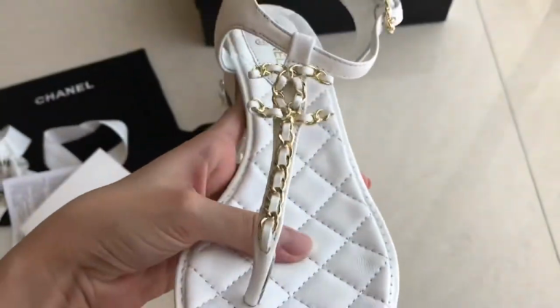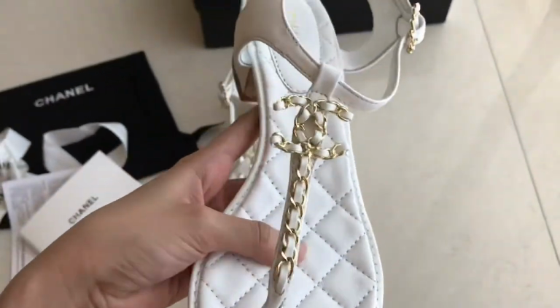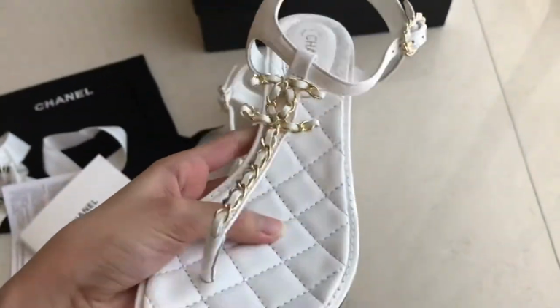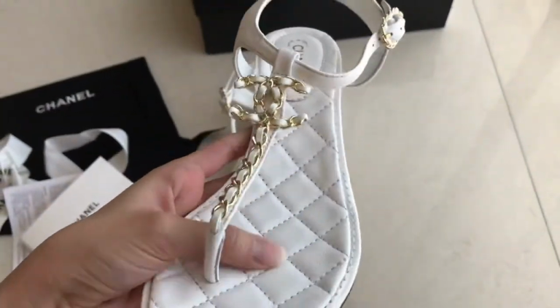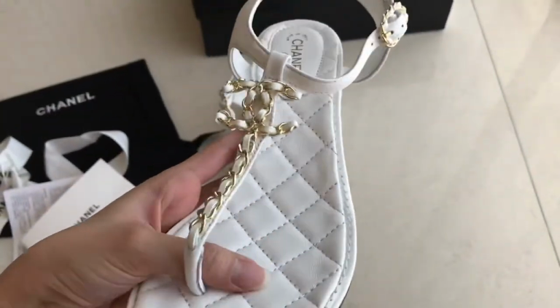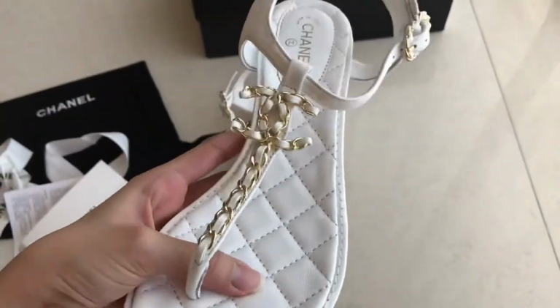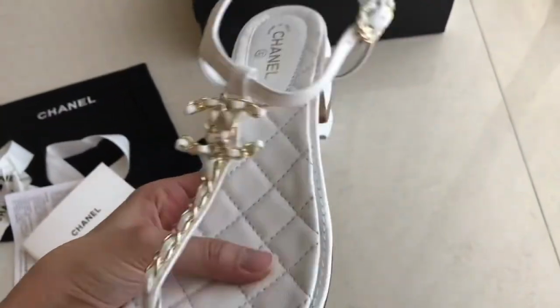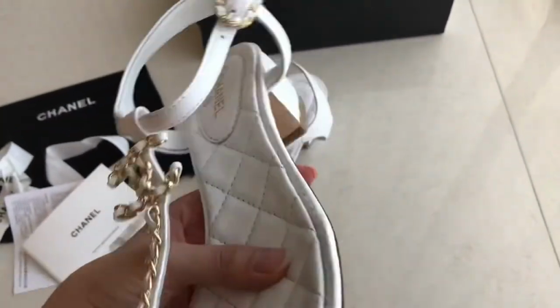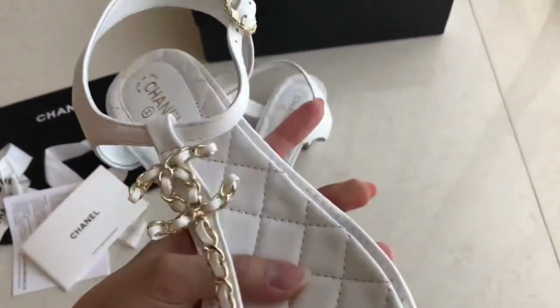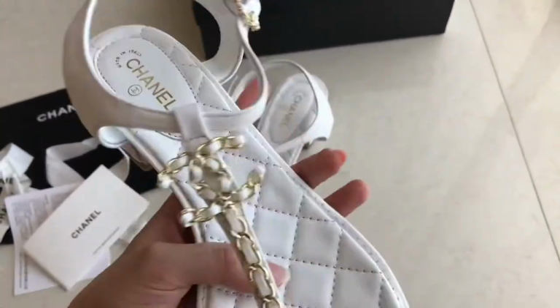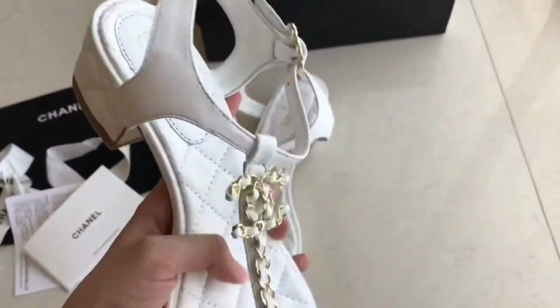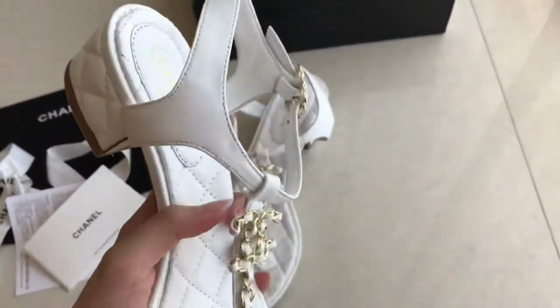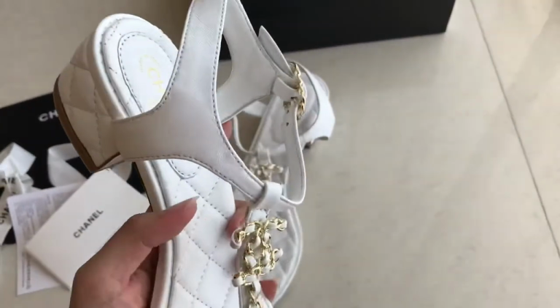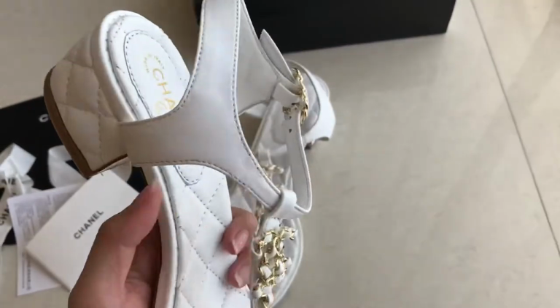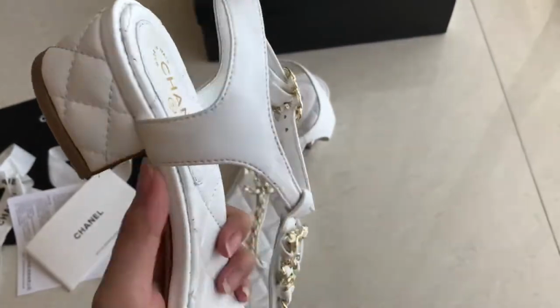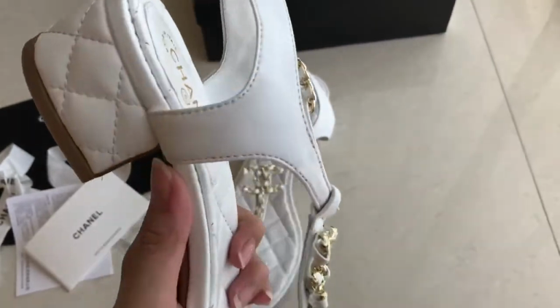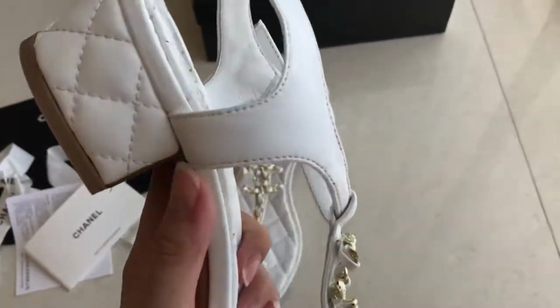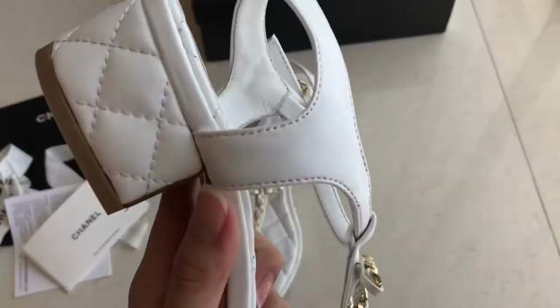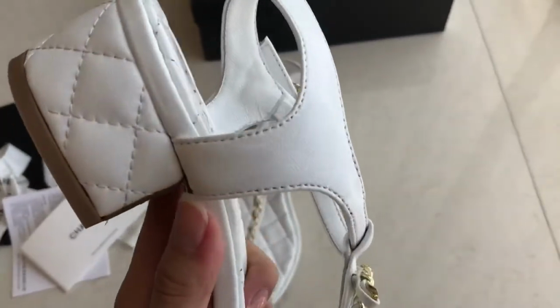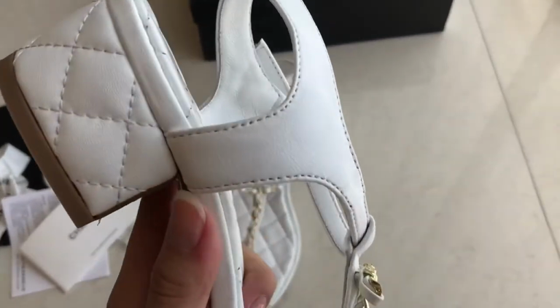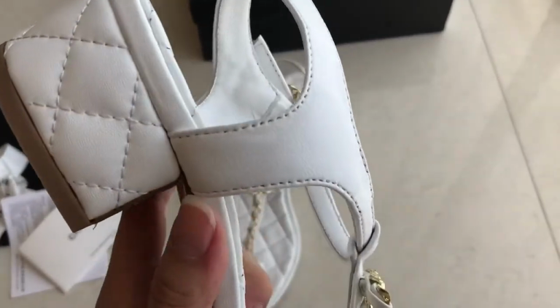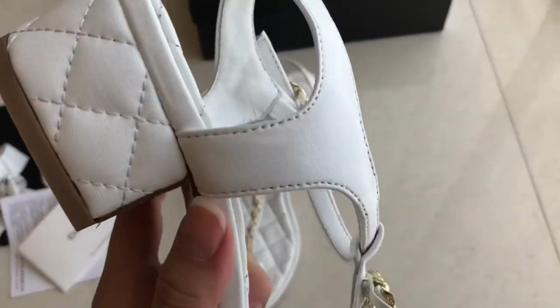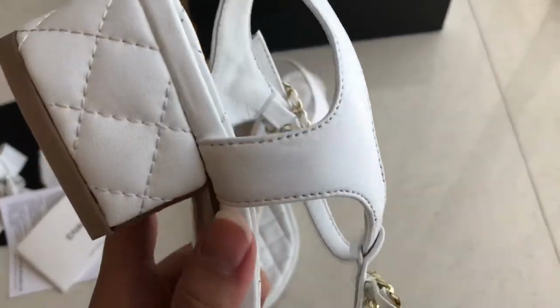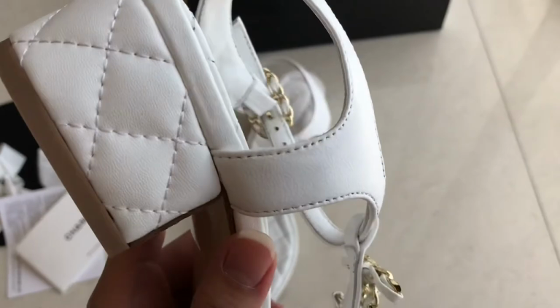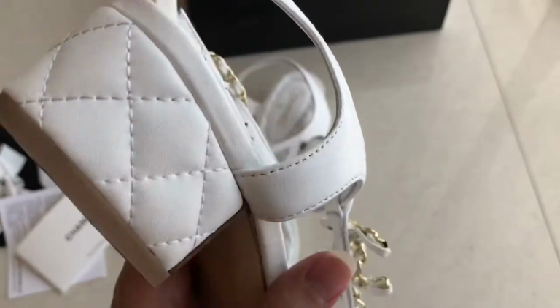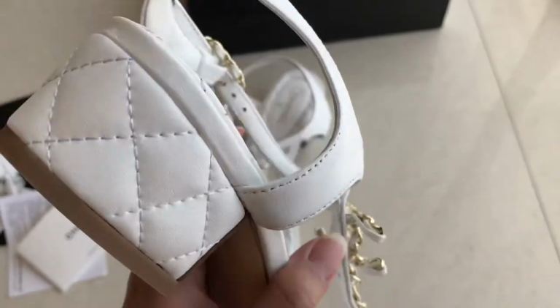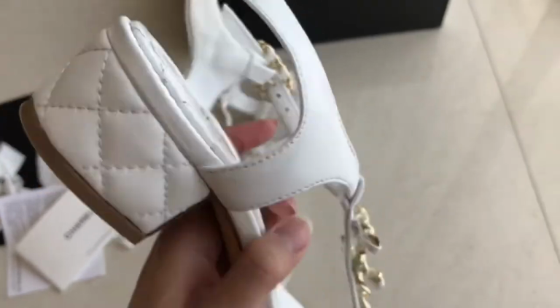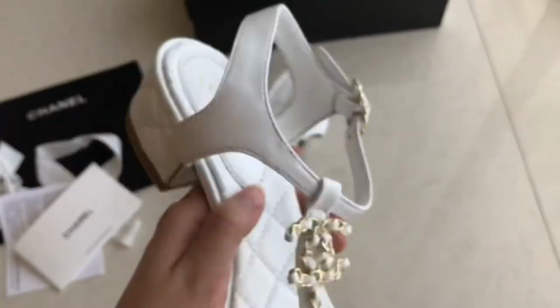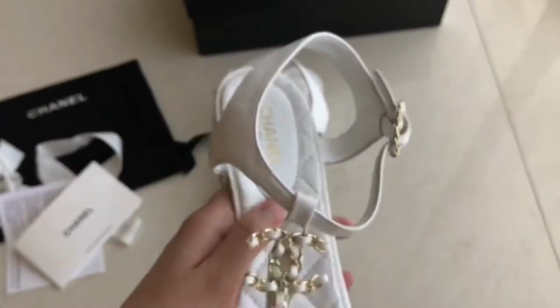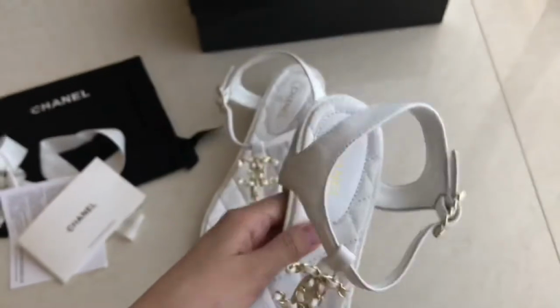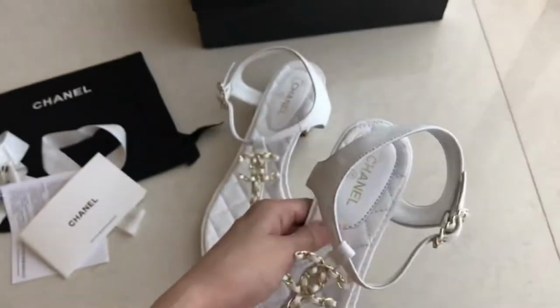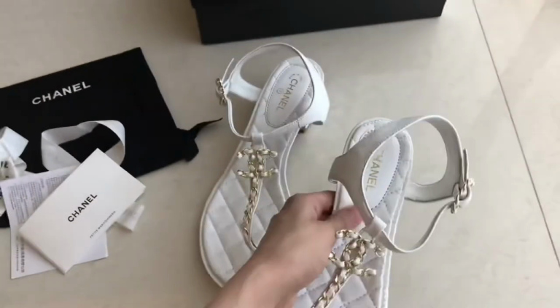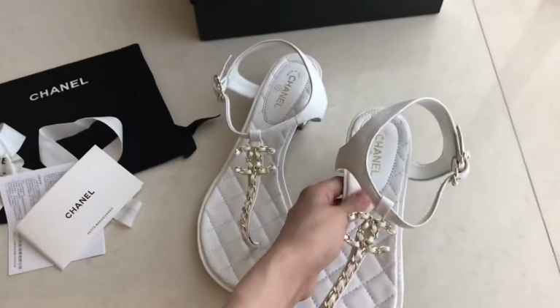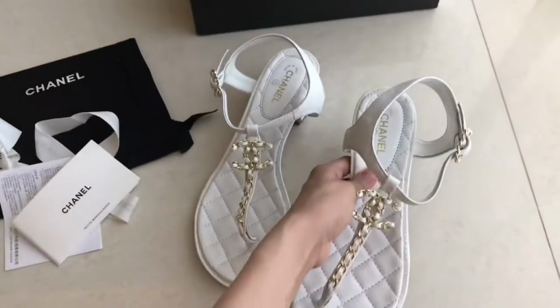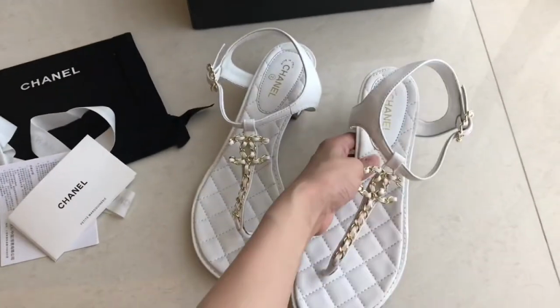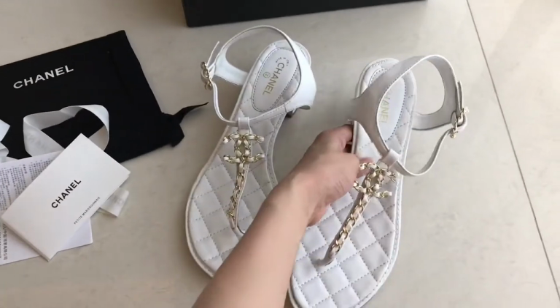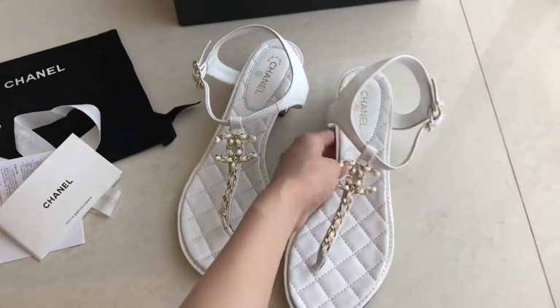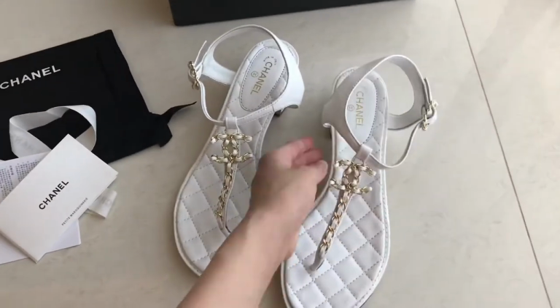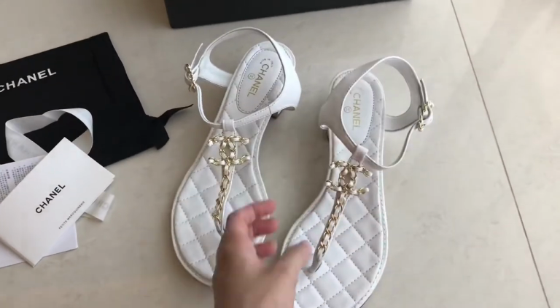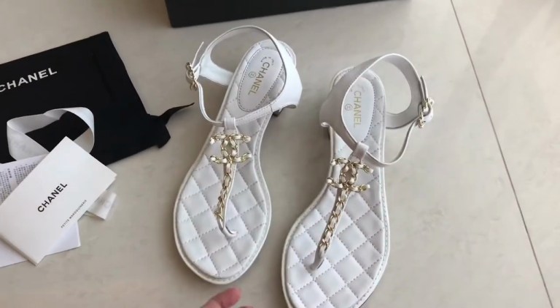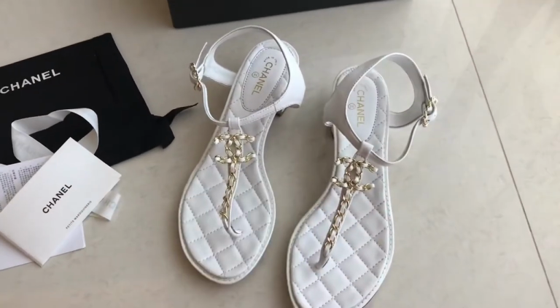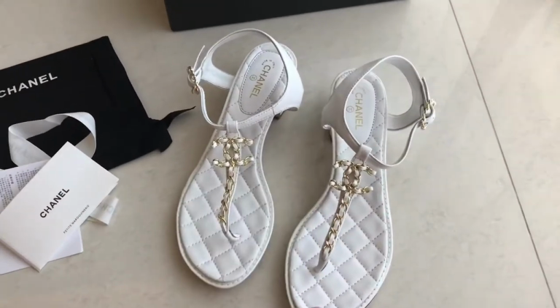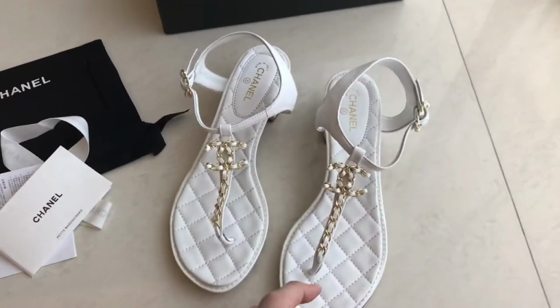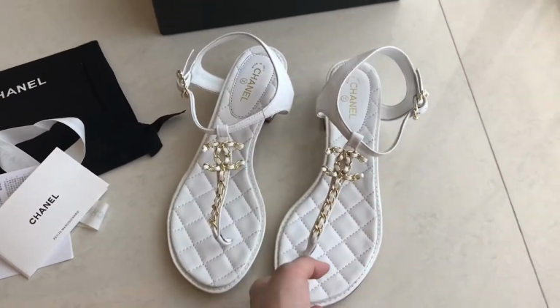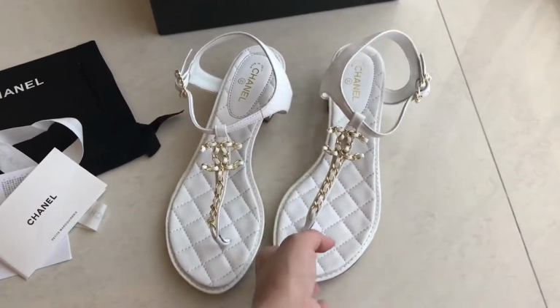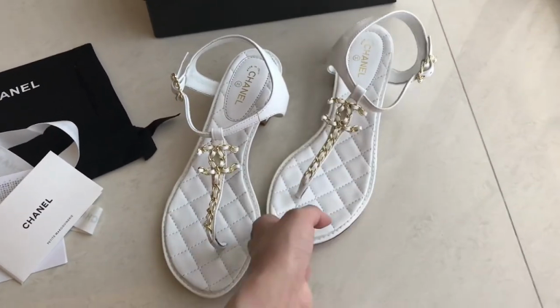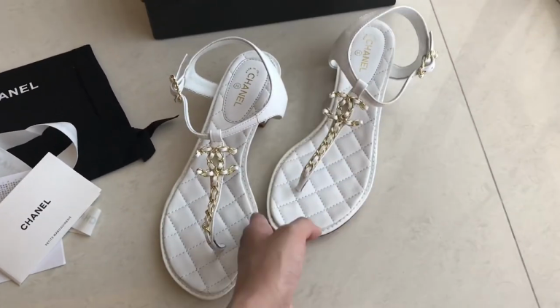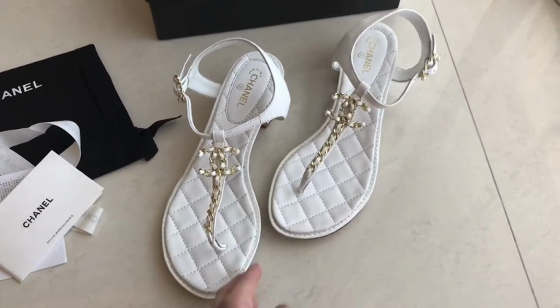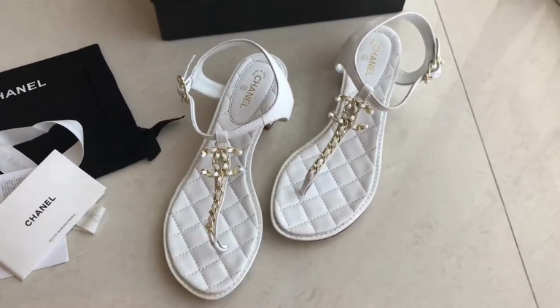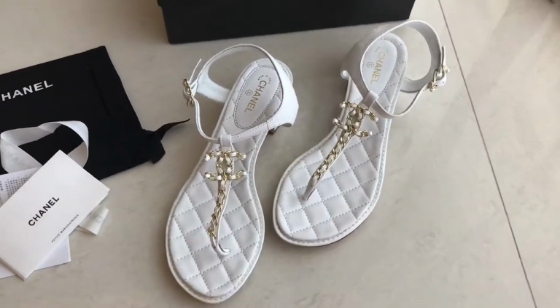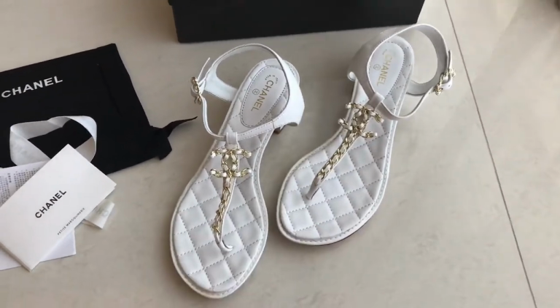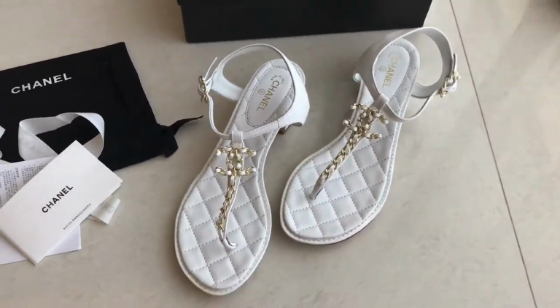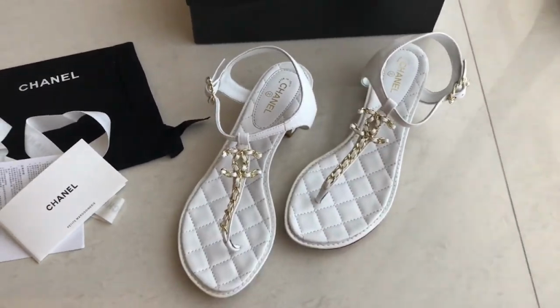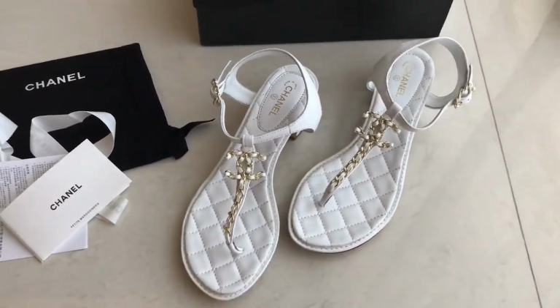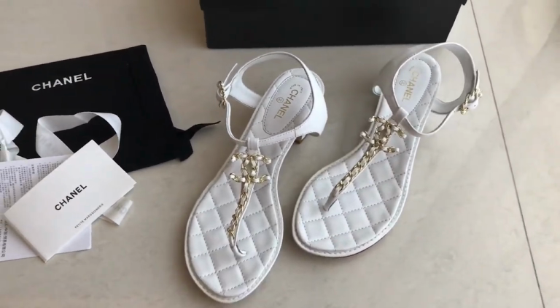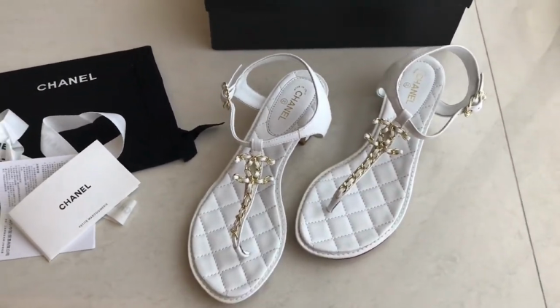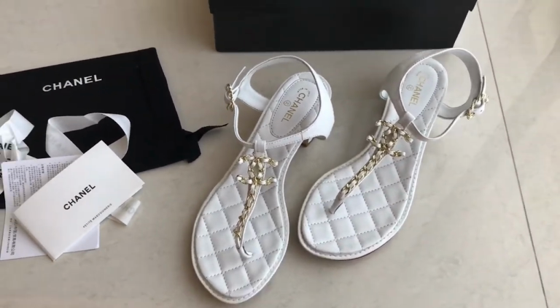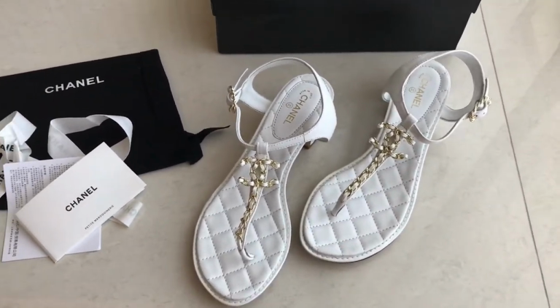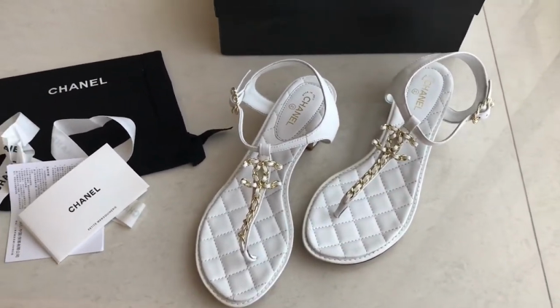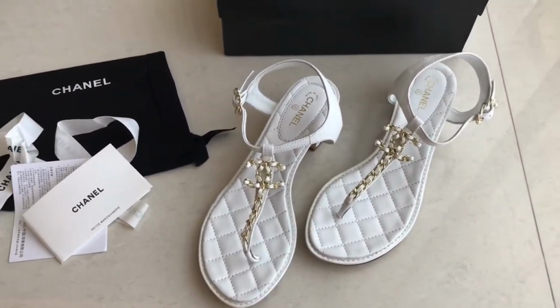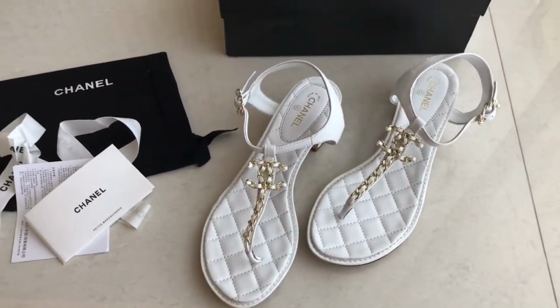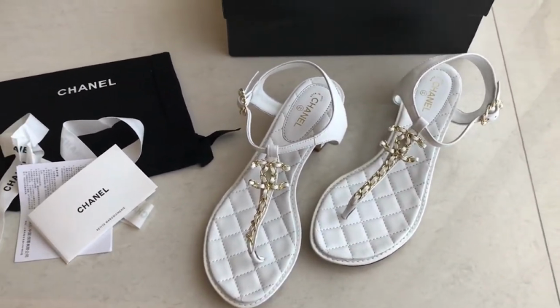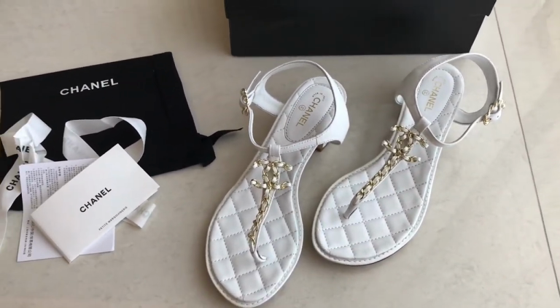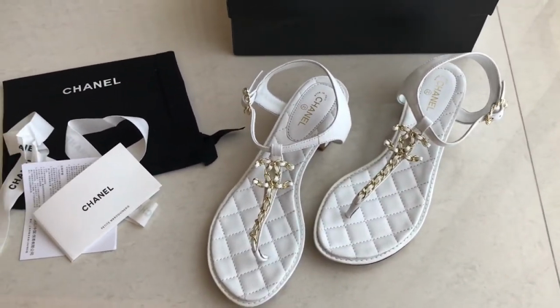This one is a summer sandal. It's not much detail, but this one is so pretty. Look at that — if you wear it on your foot, this one's gonna look so good.